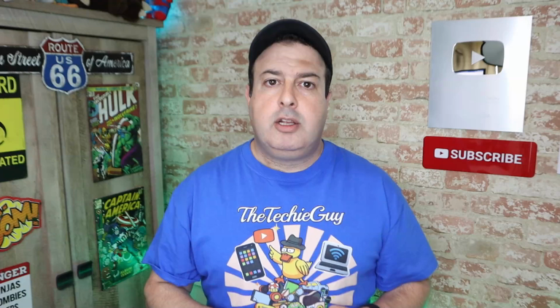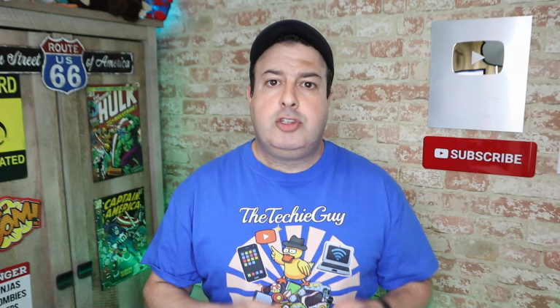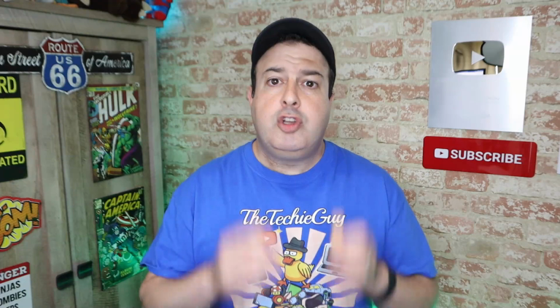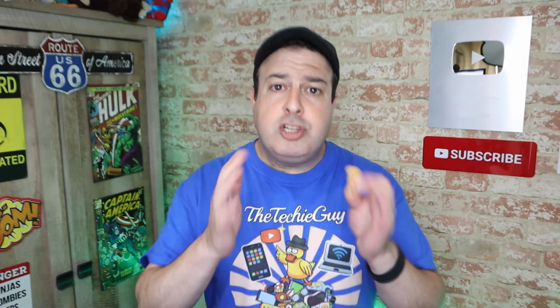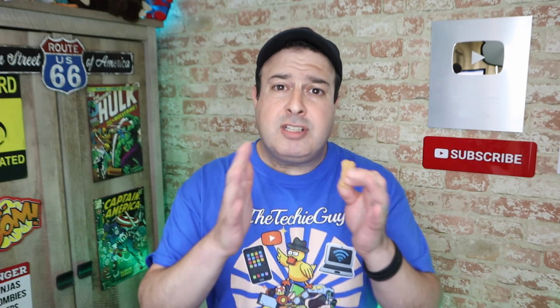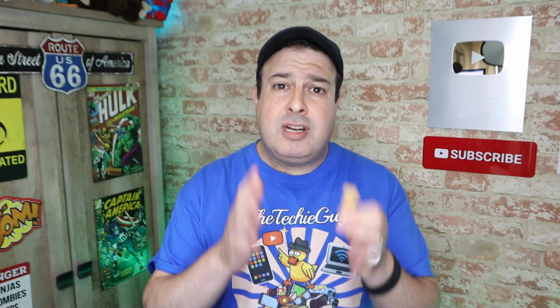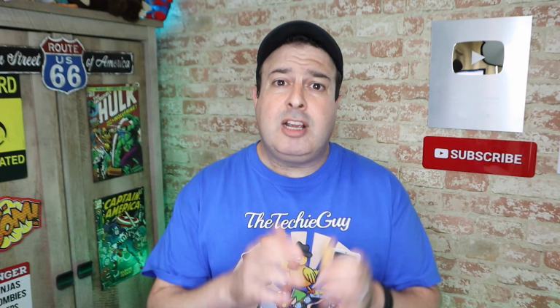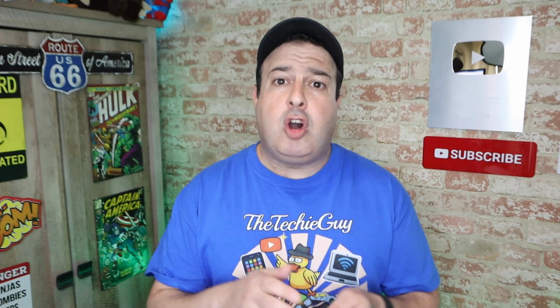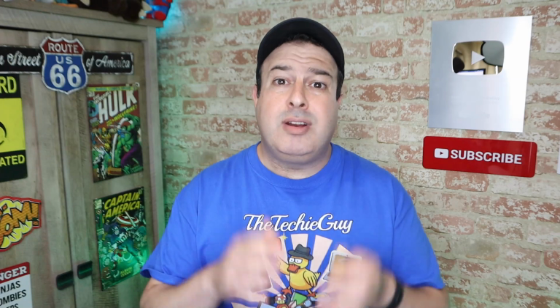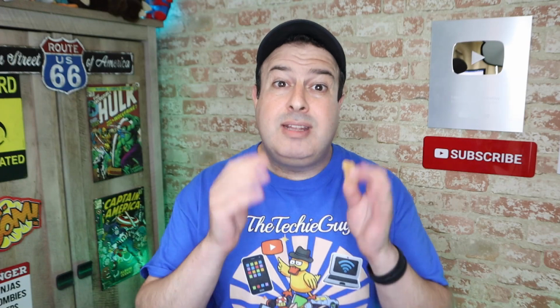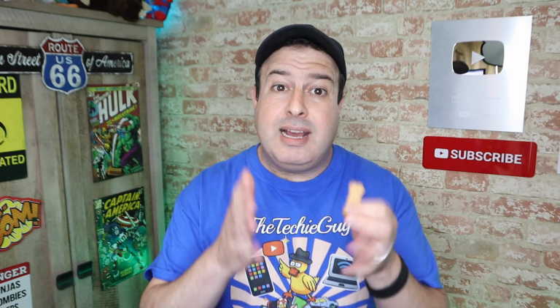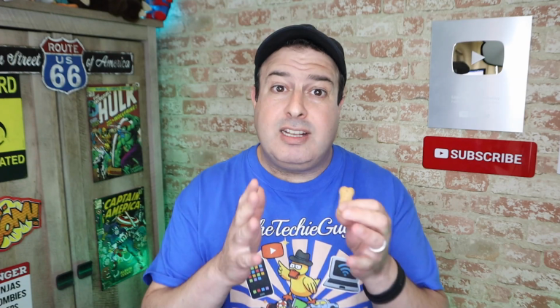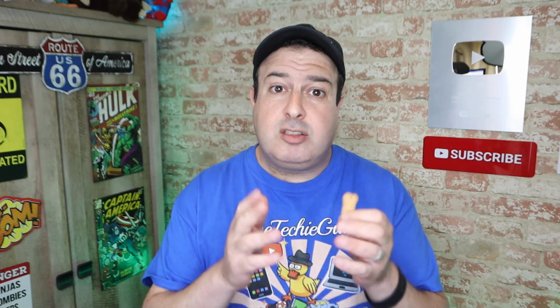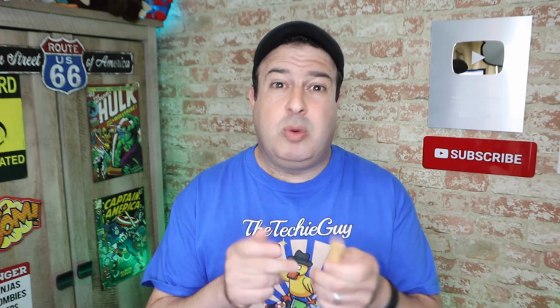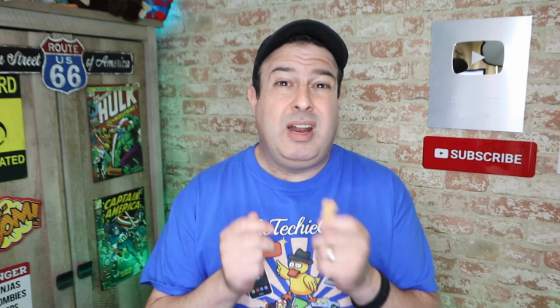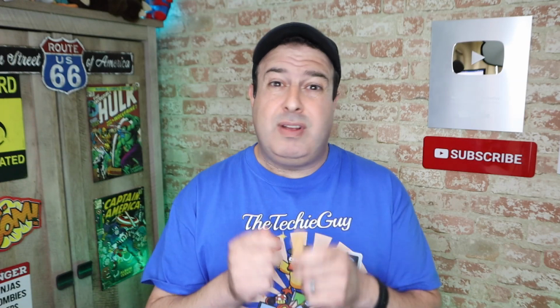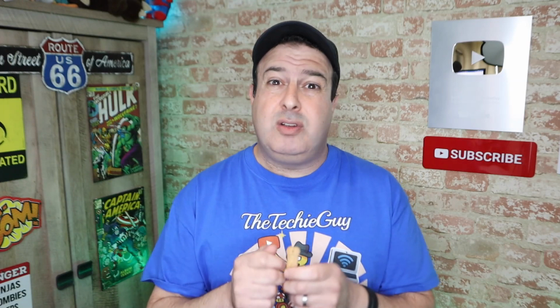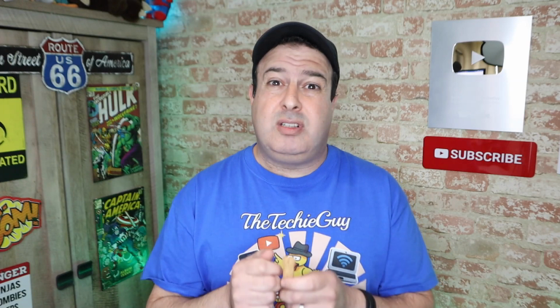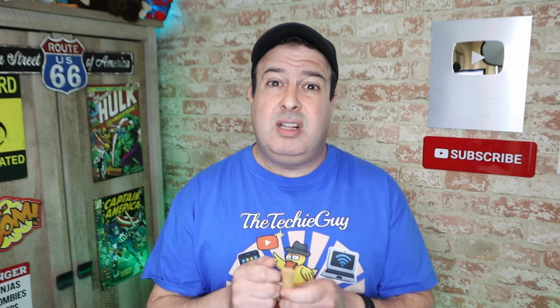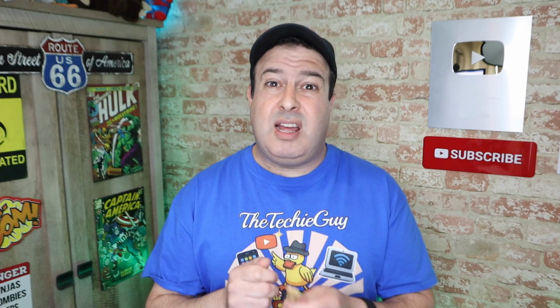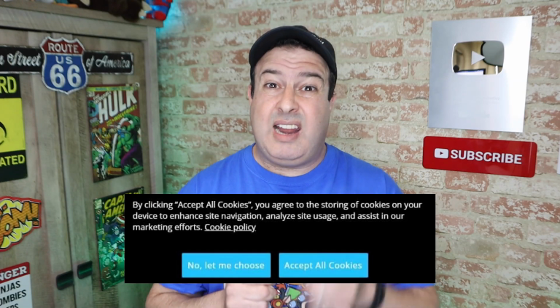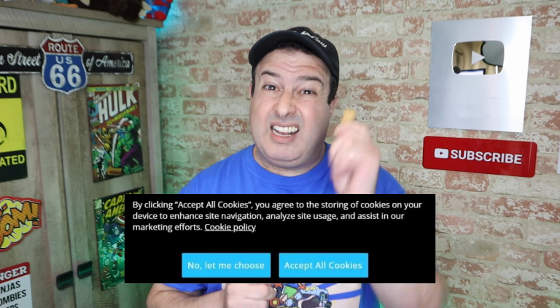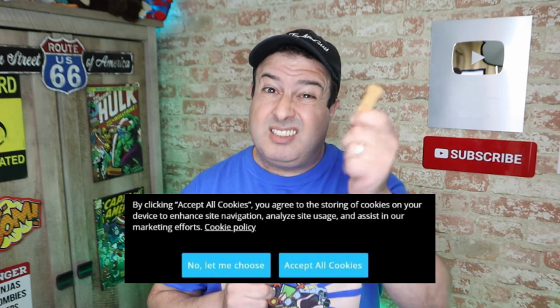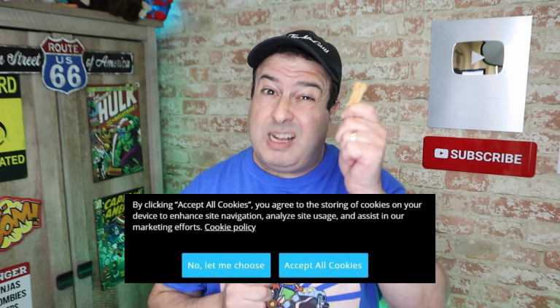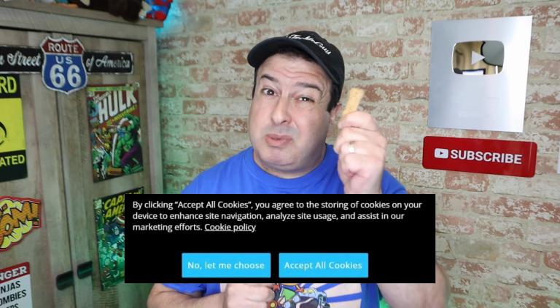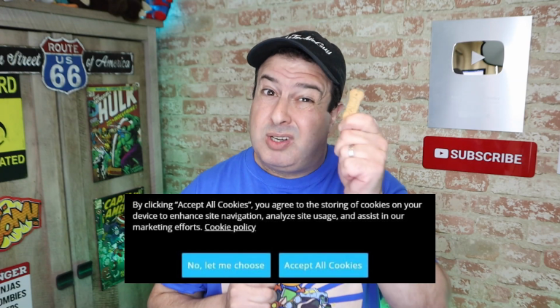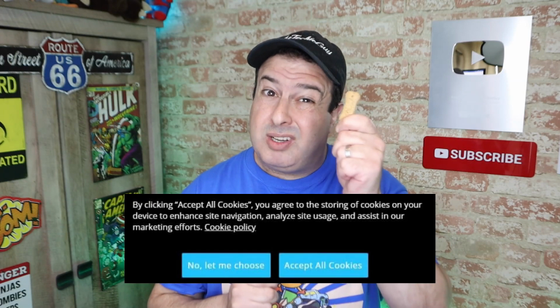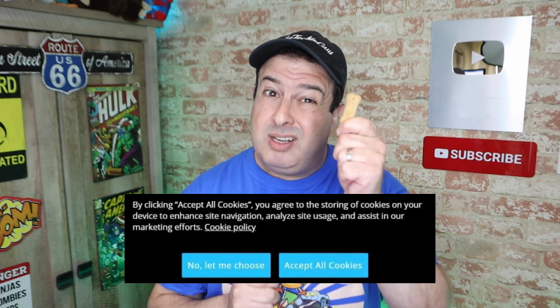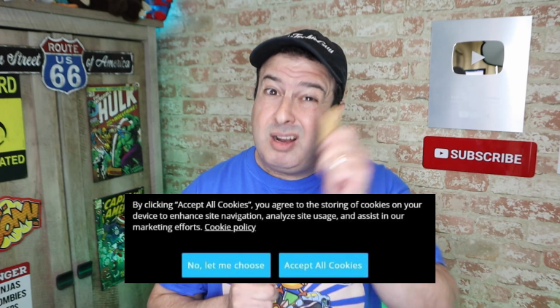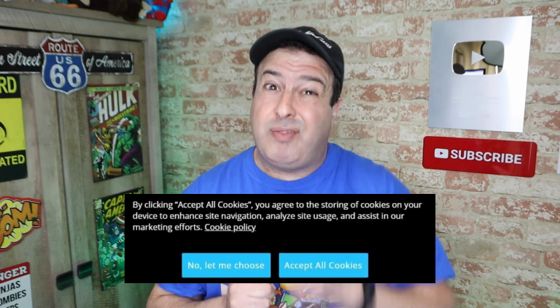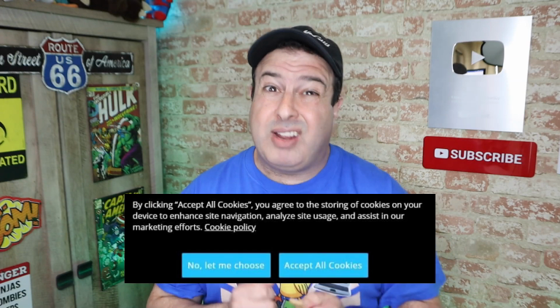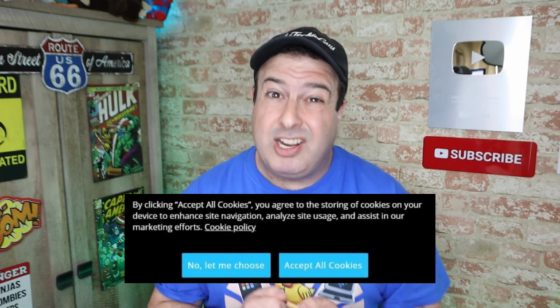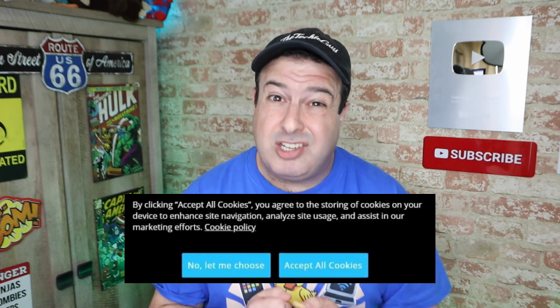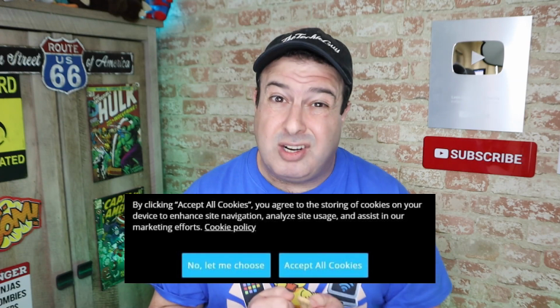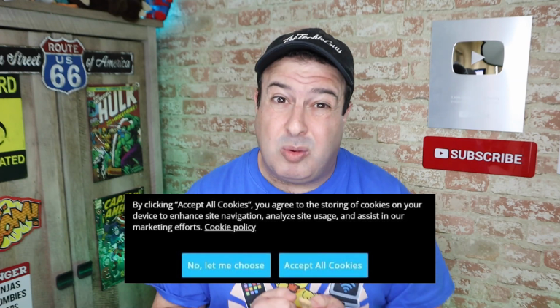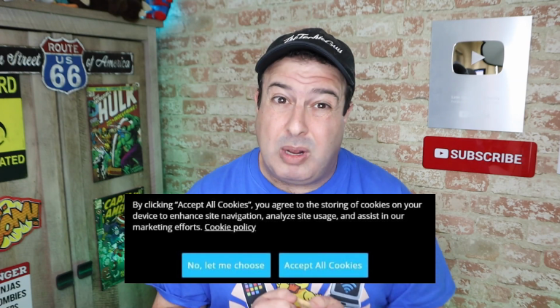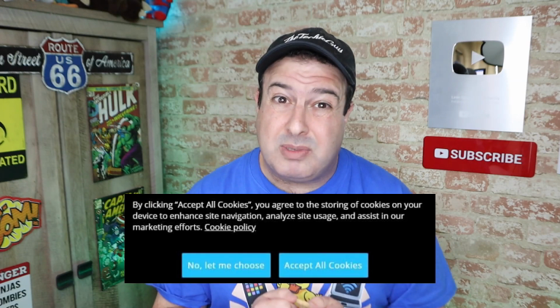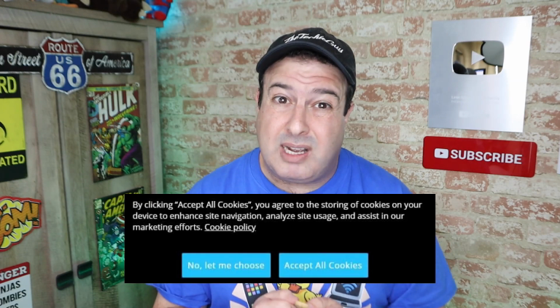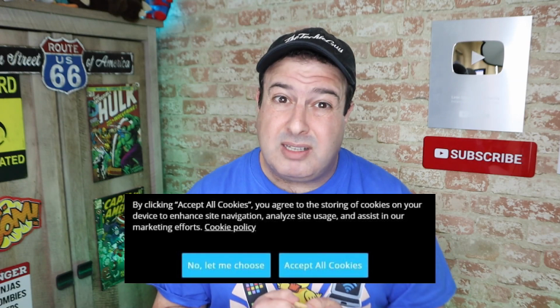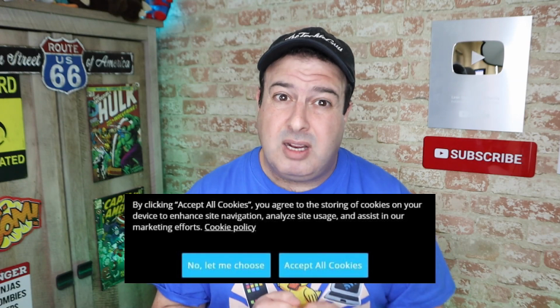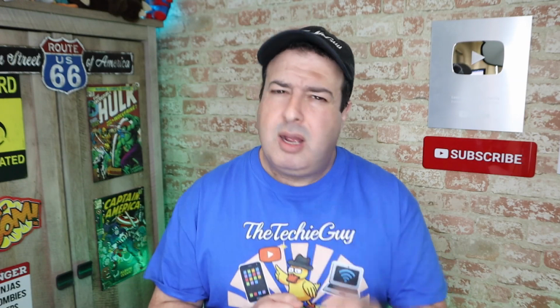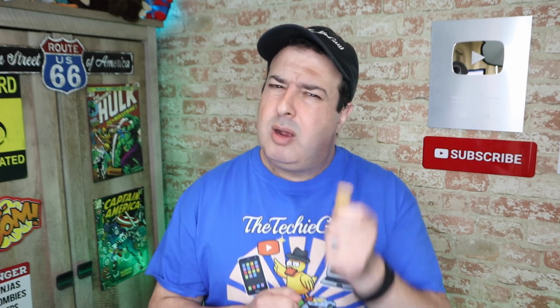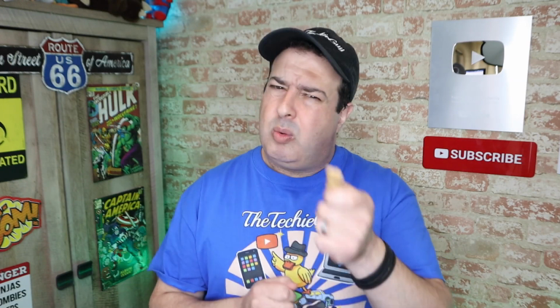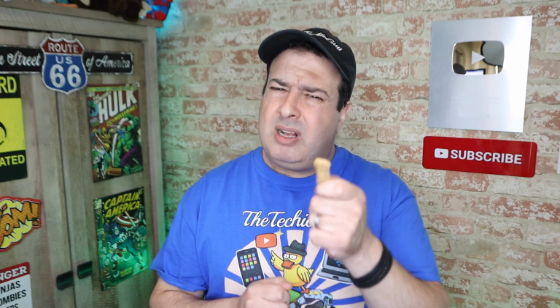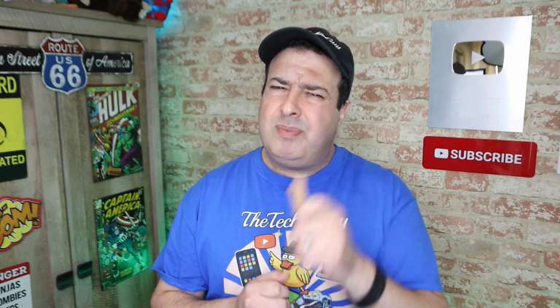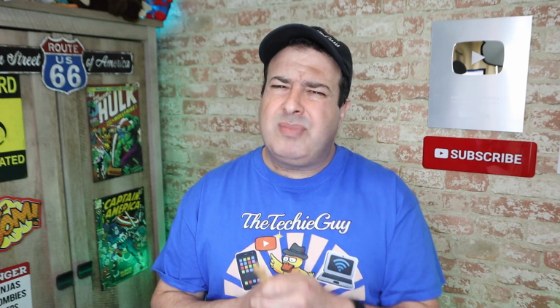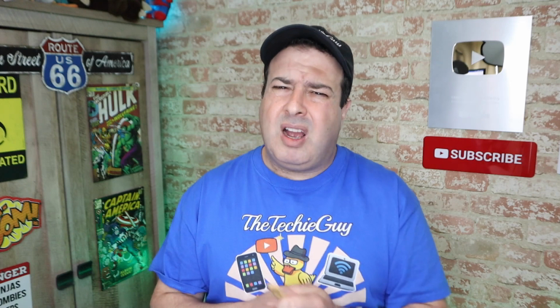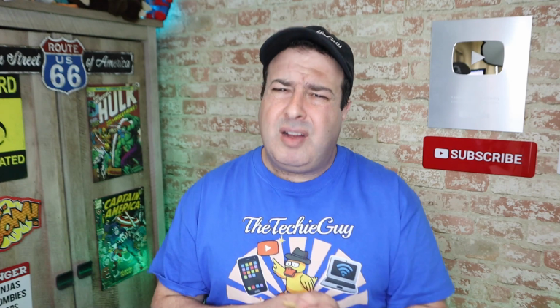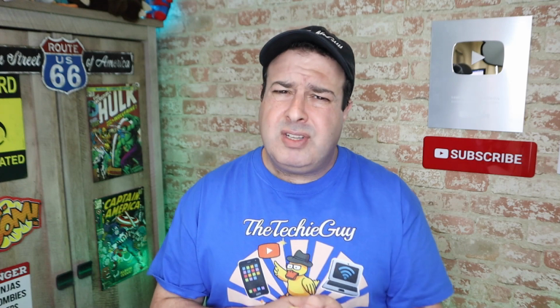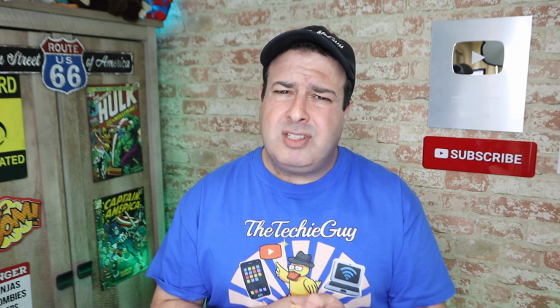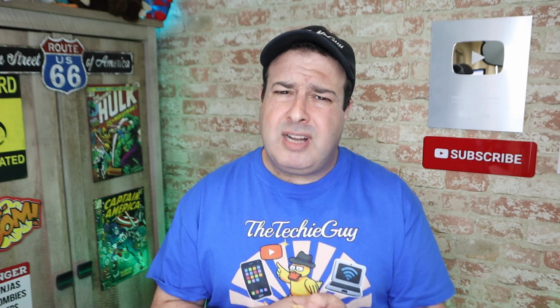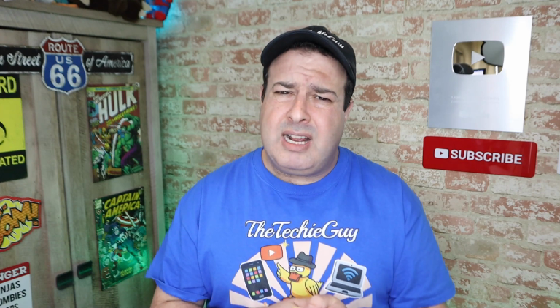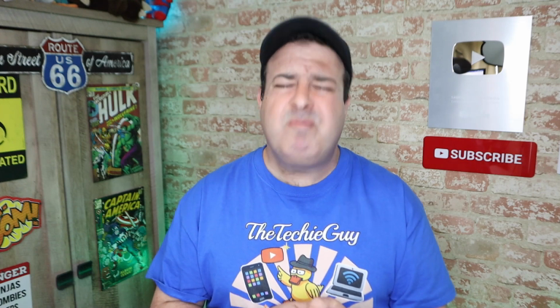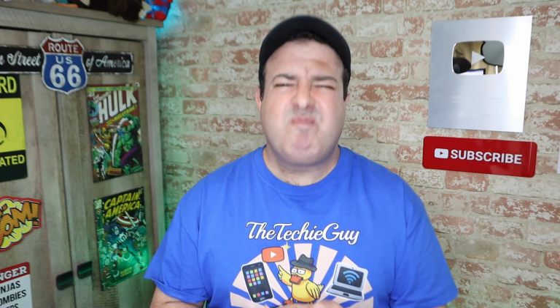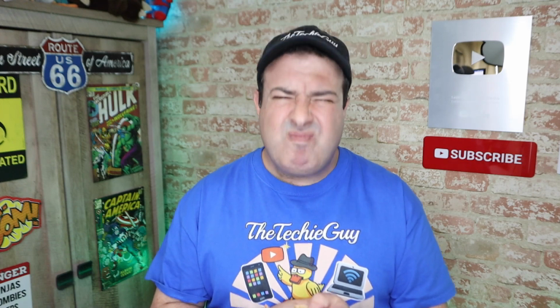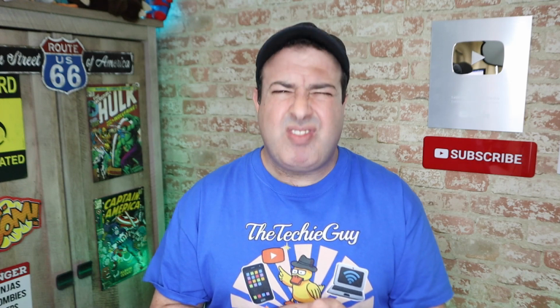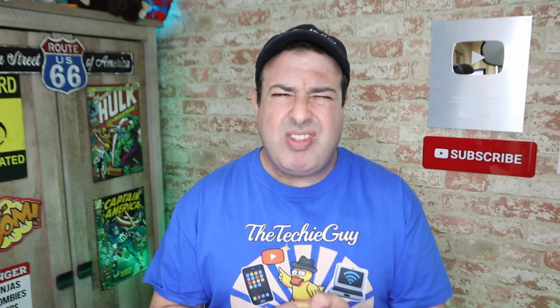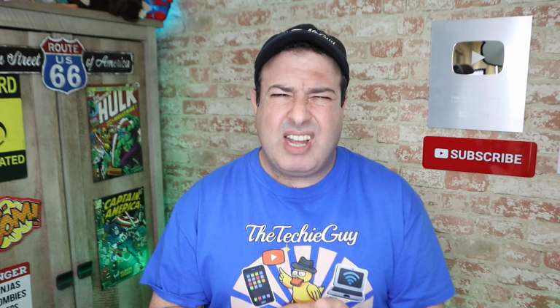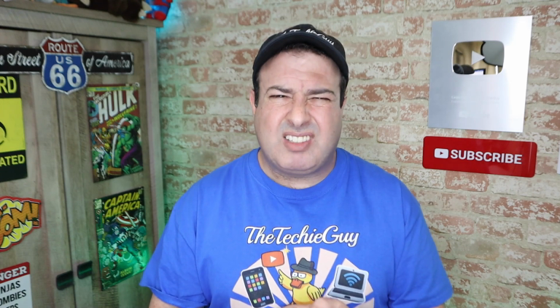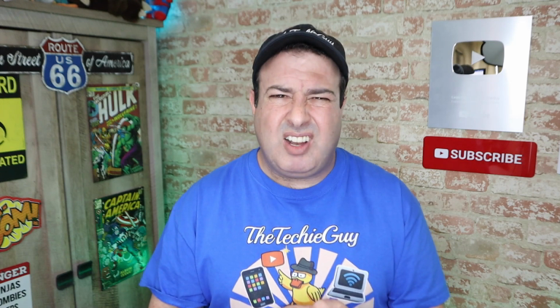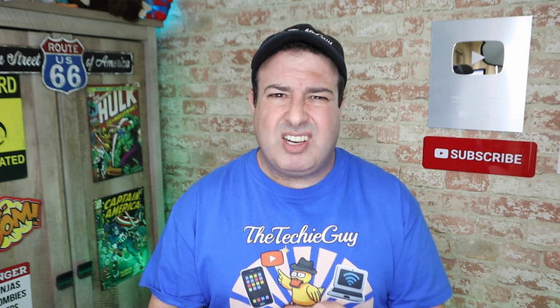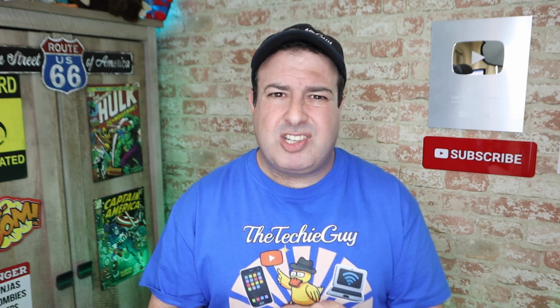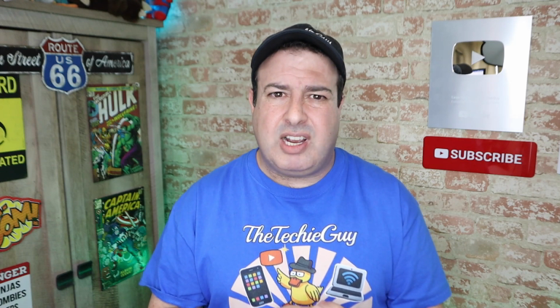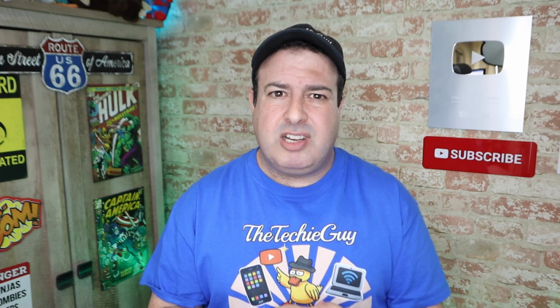Do you just click yes whenever you see that accept cookie notification on a website? Well, after today, that's going to change.